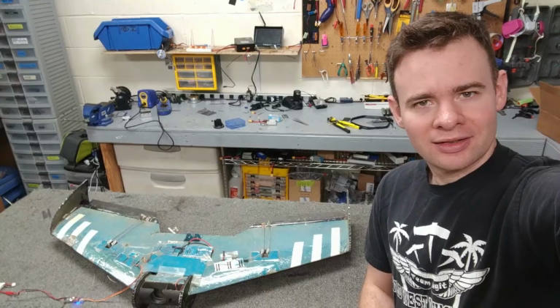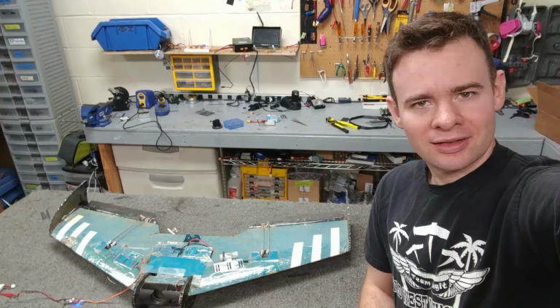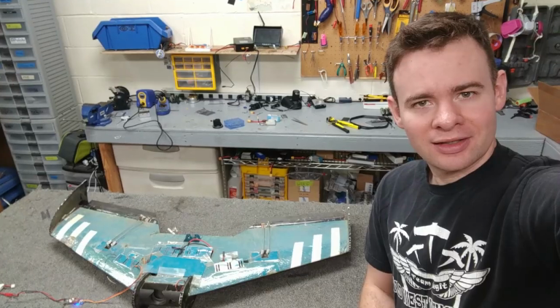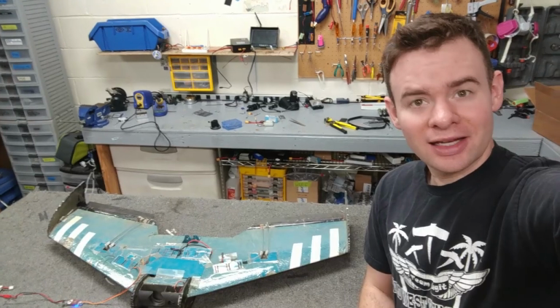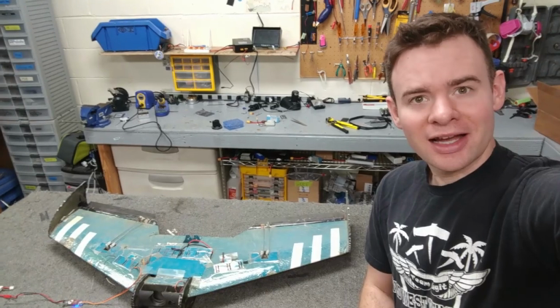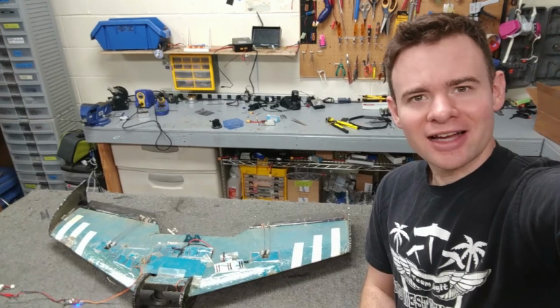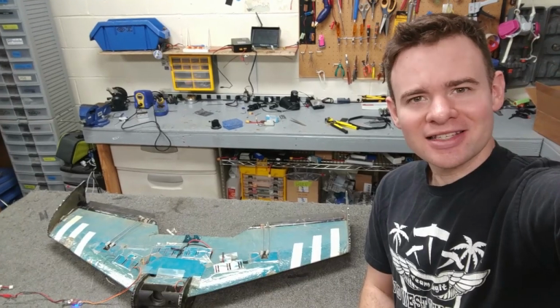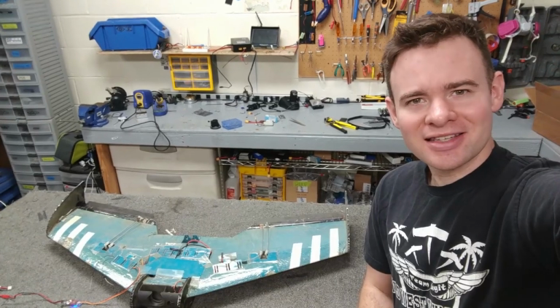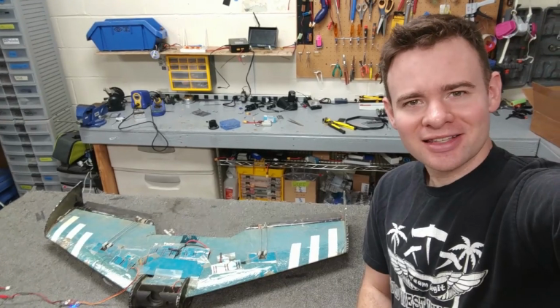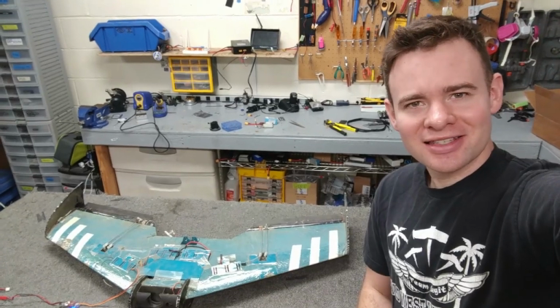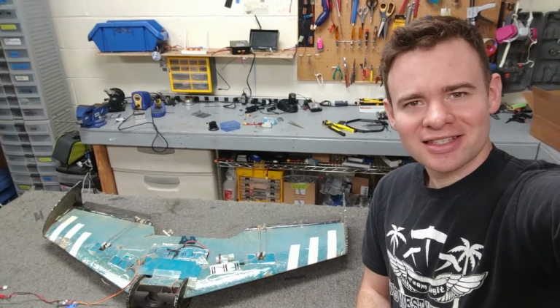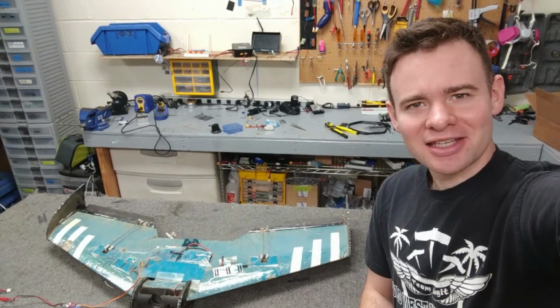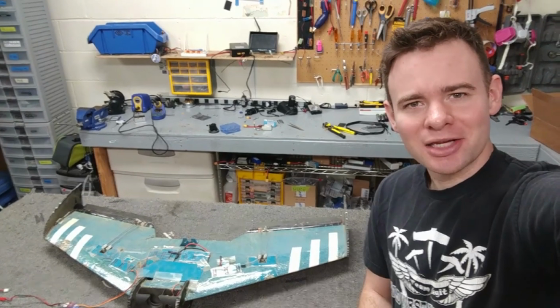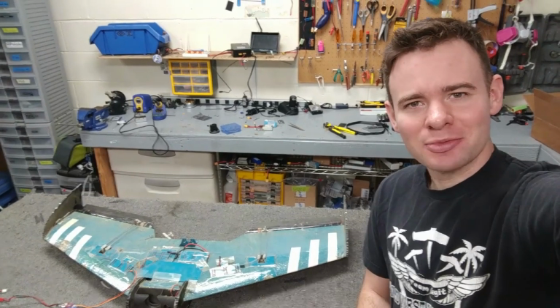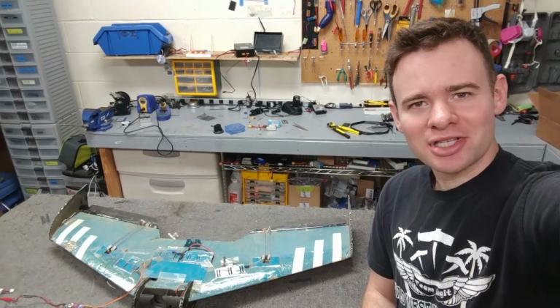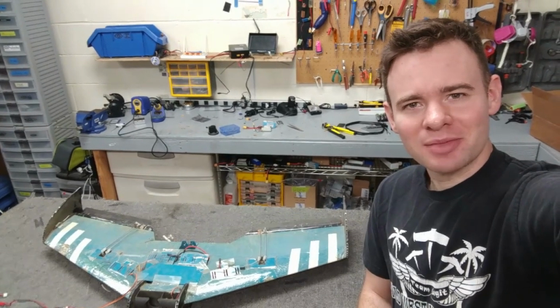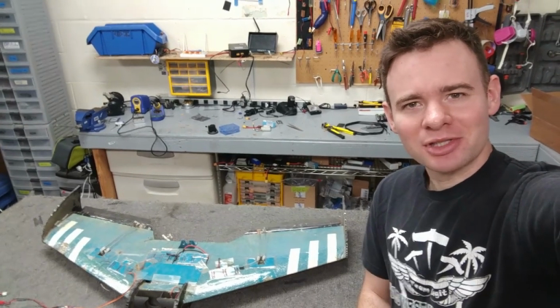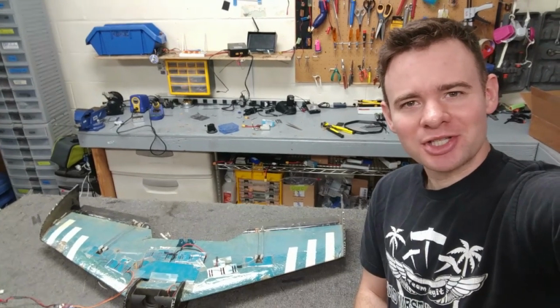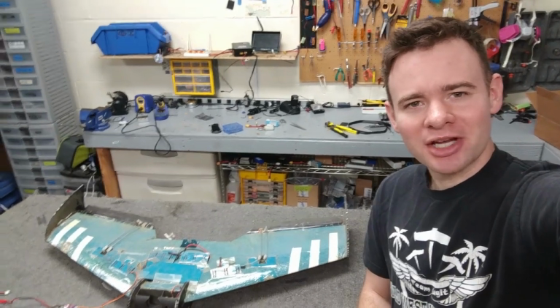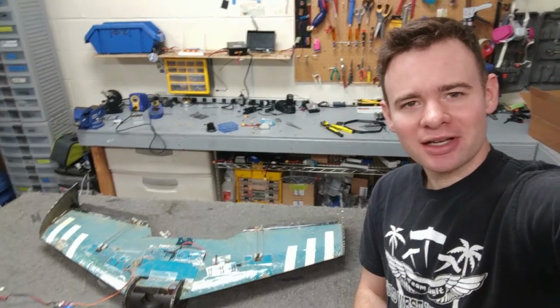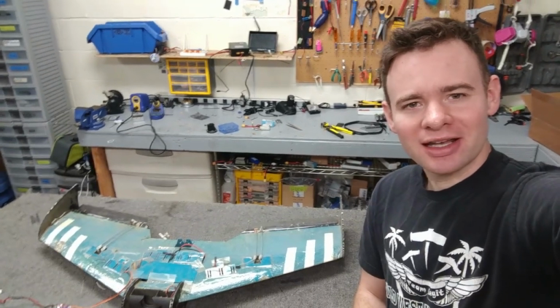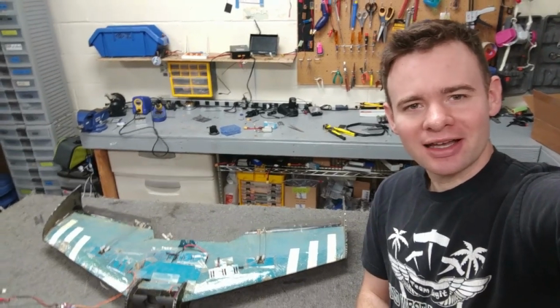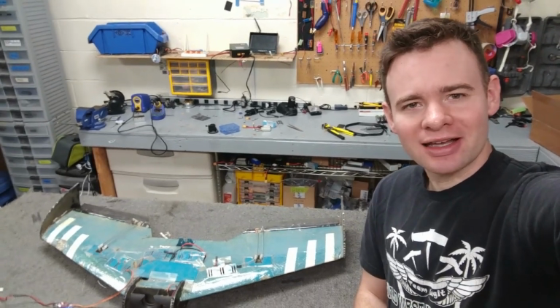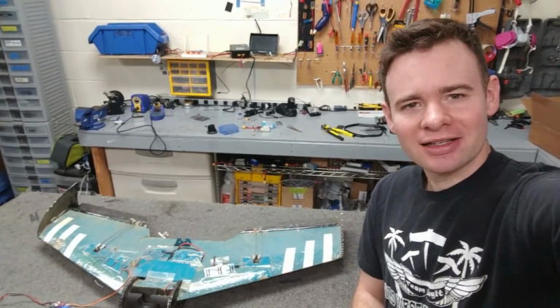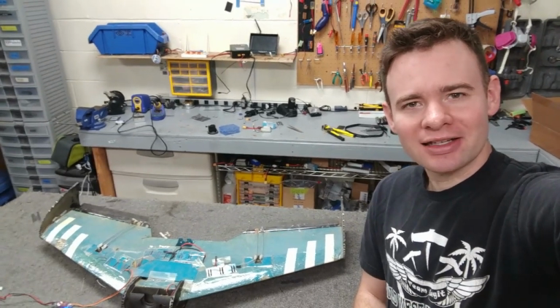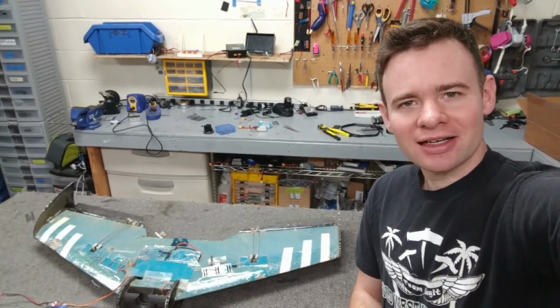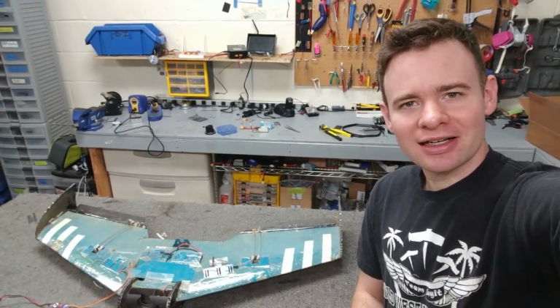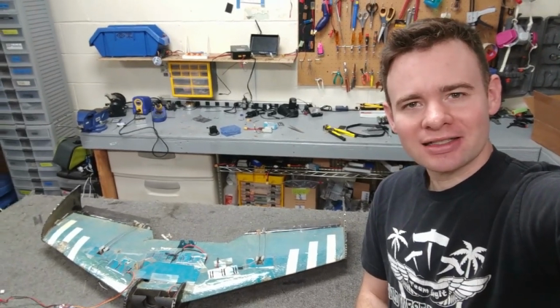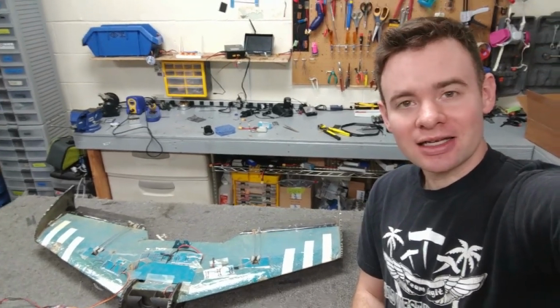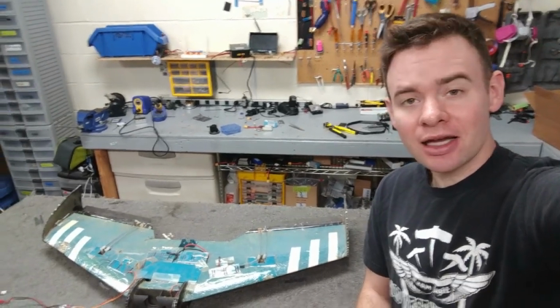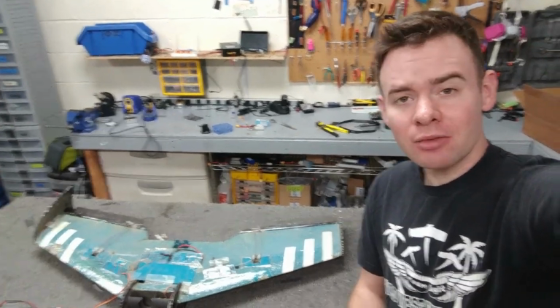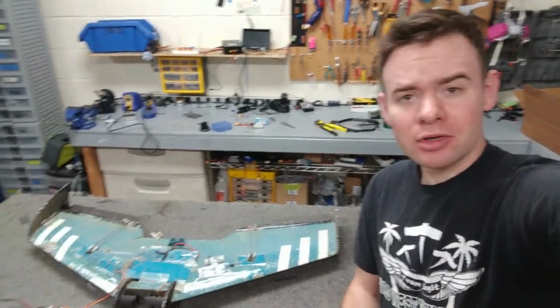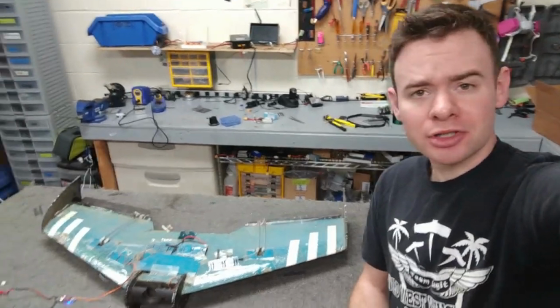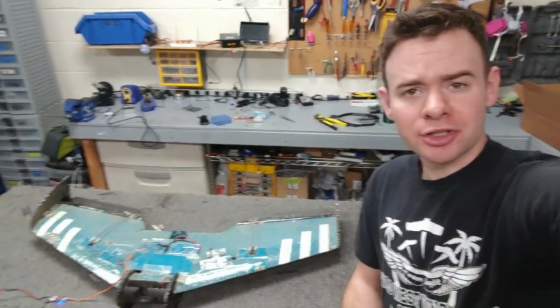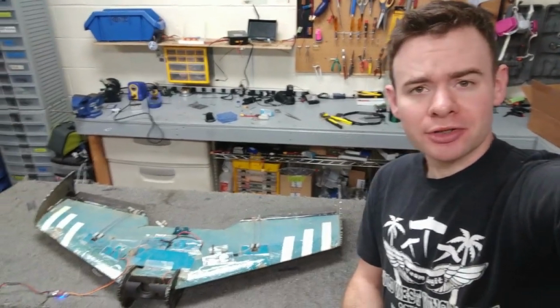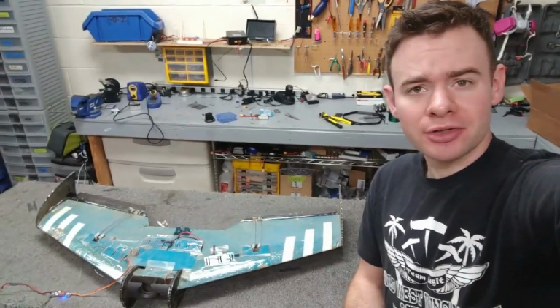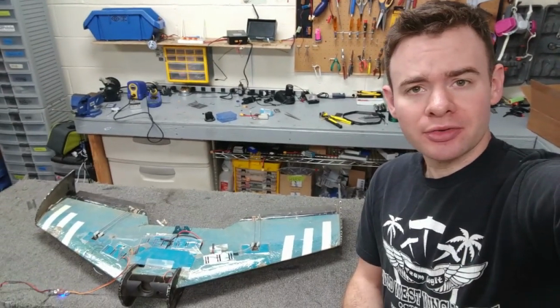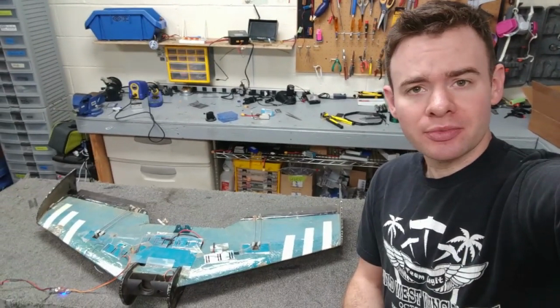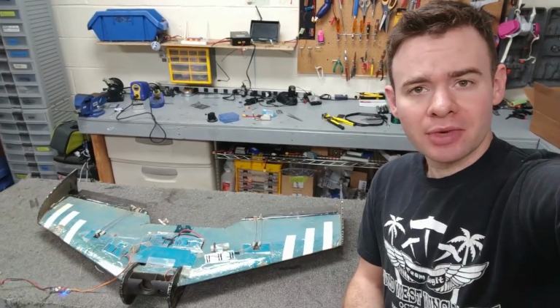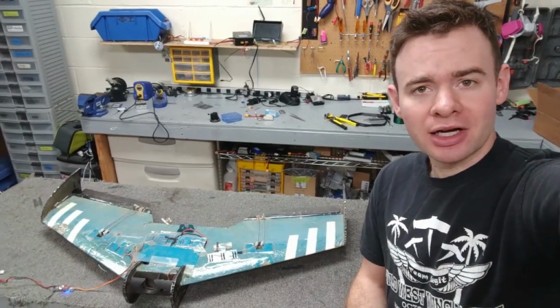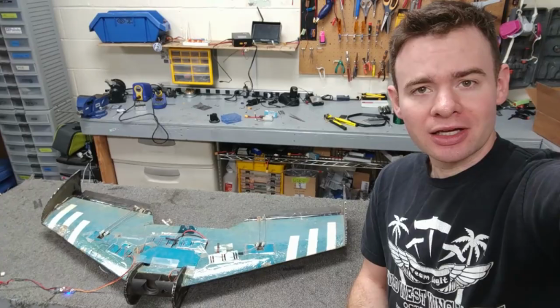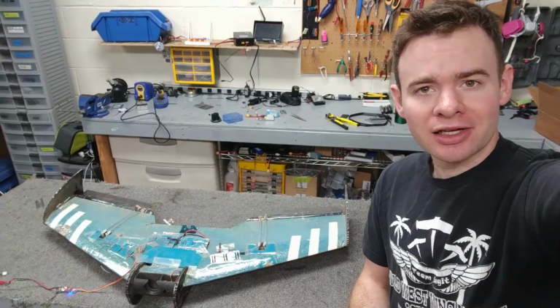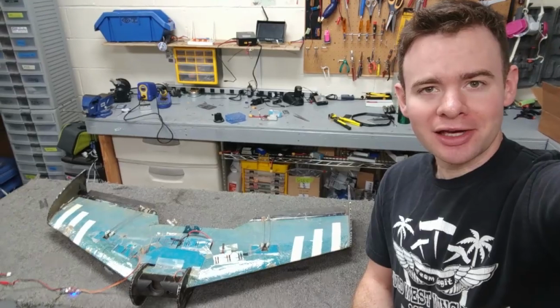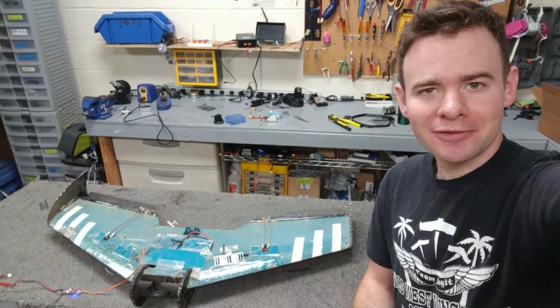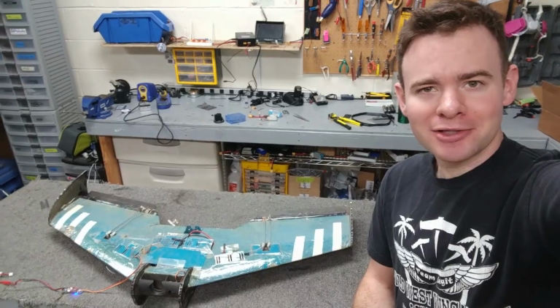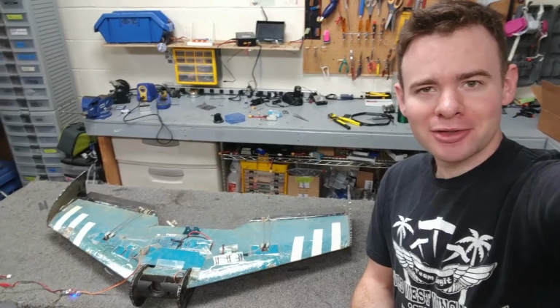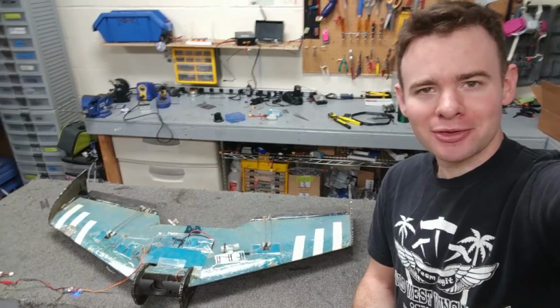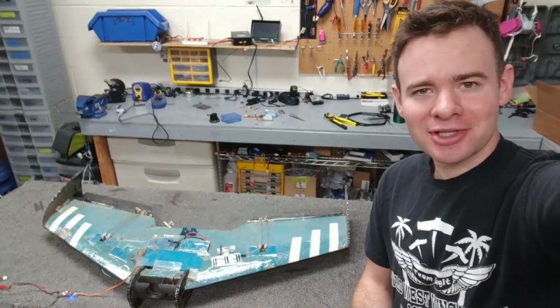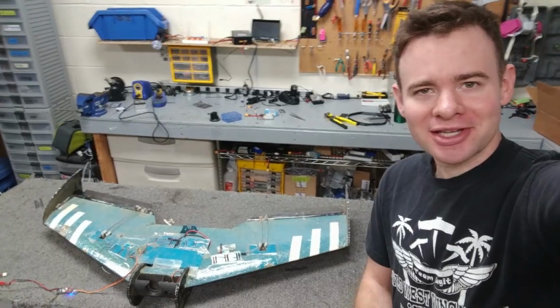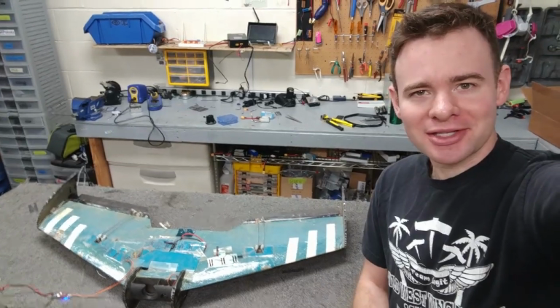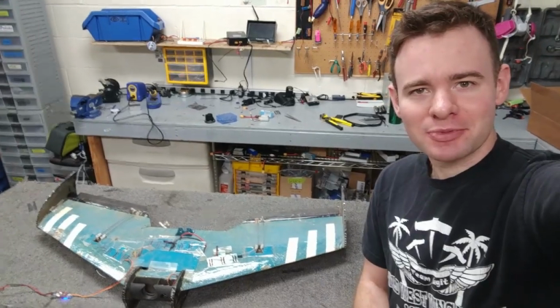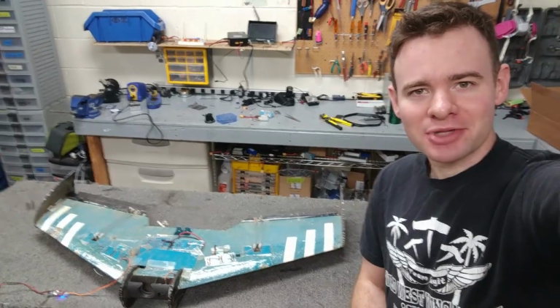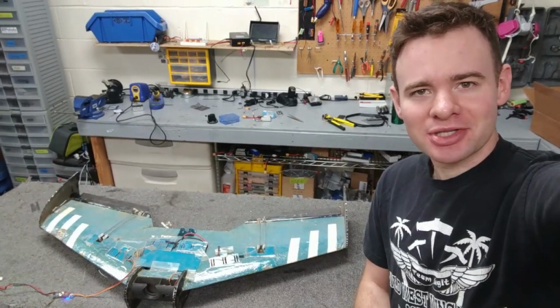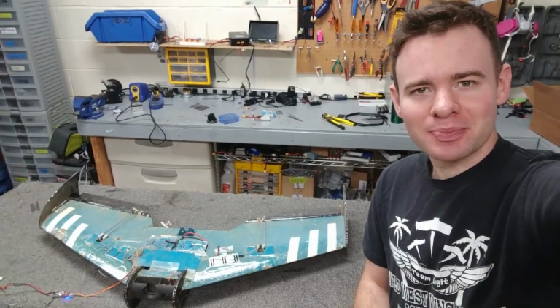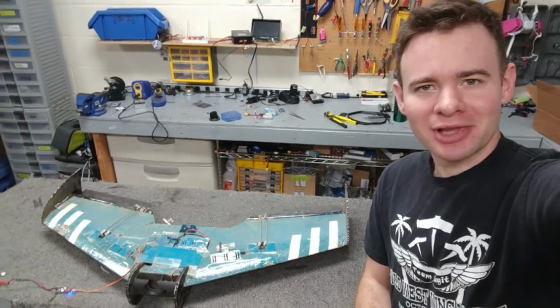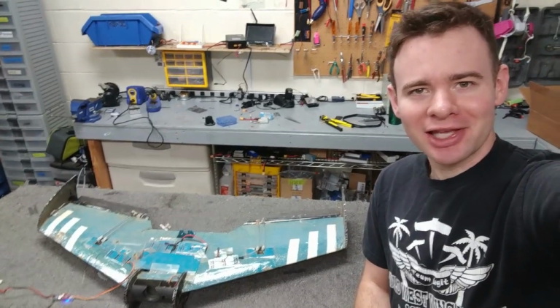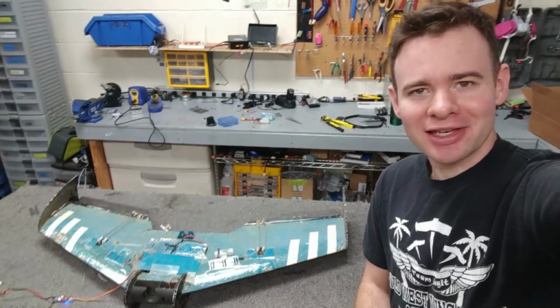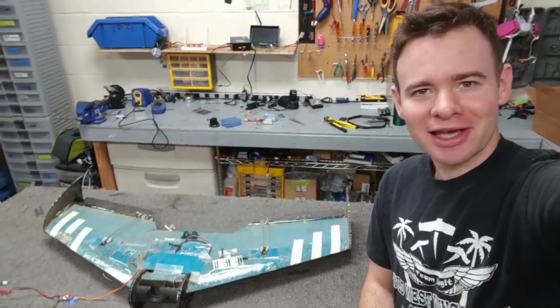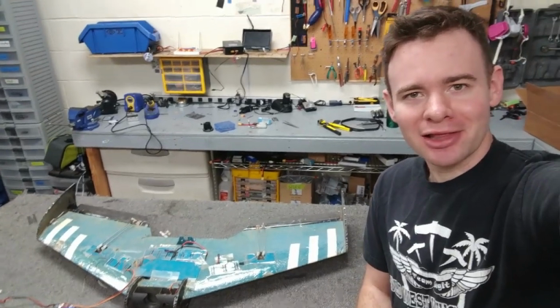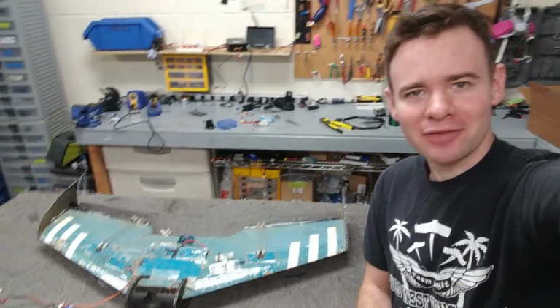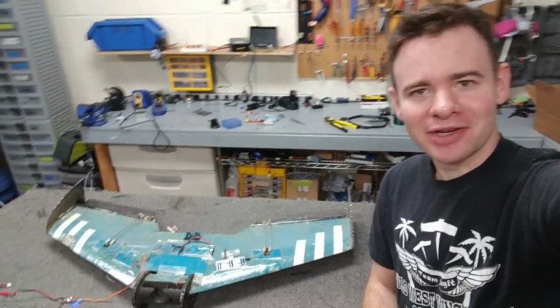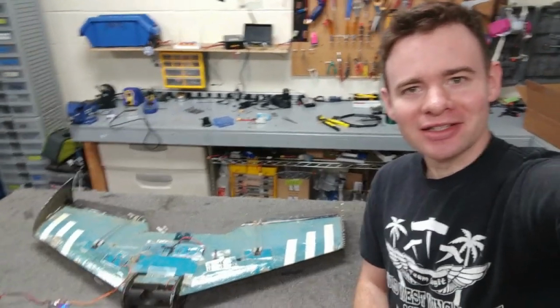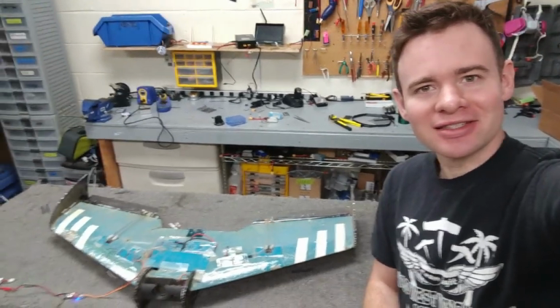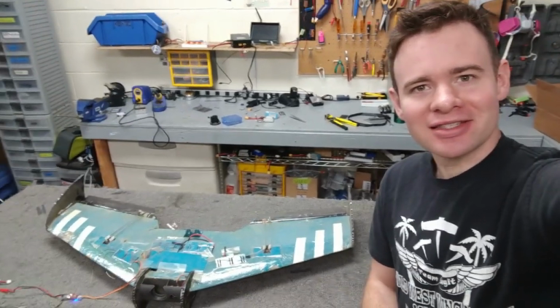Hey guys, this is Ian with Team Legit, and today I want to show you my FG-36 with split elevons.